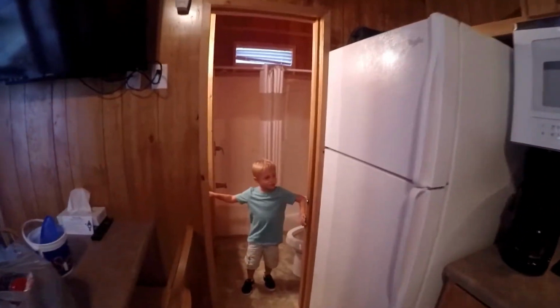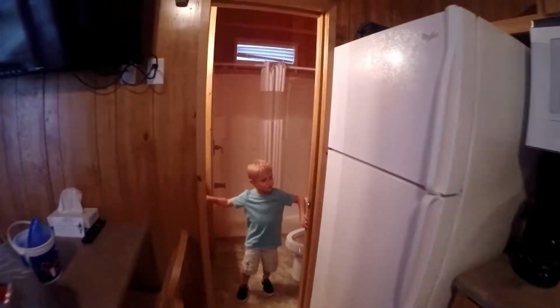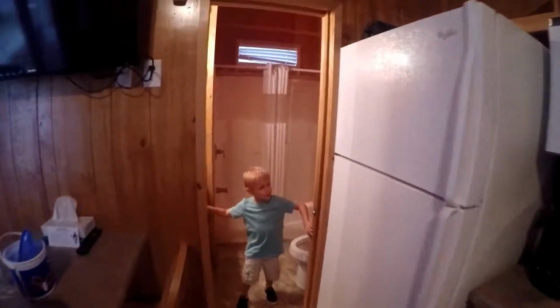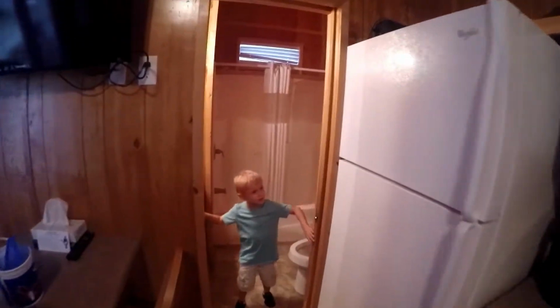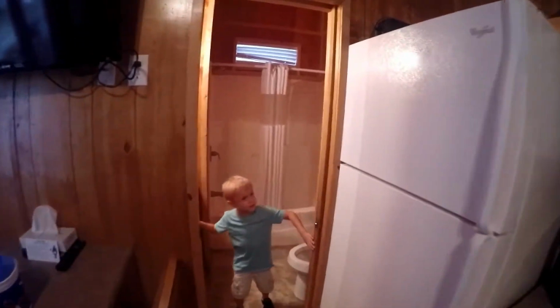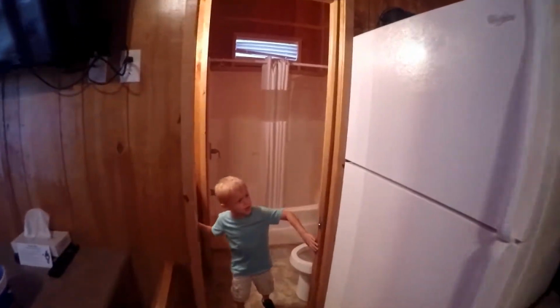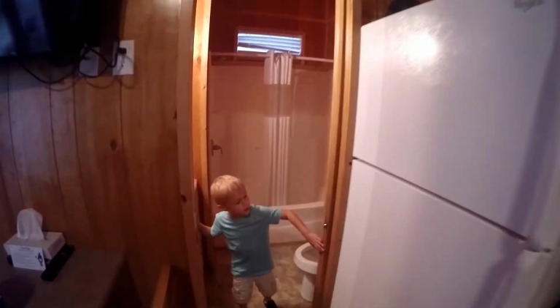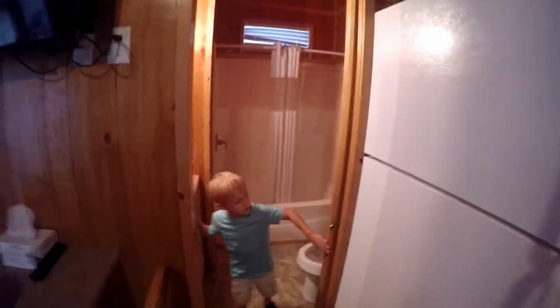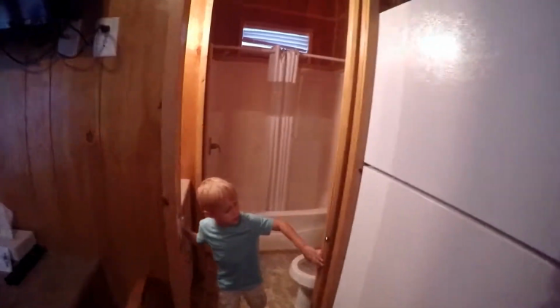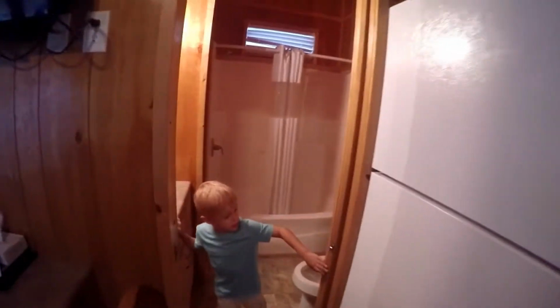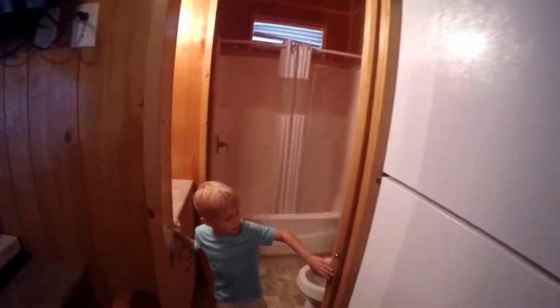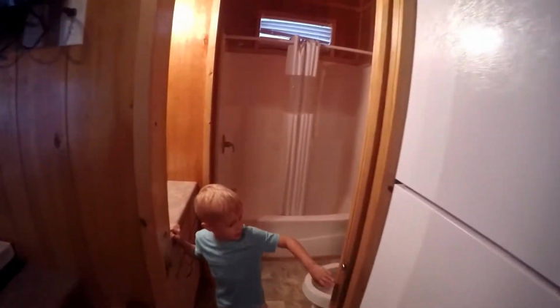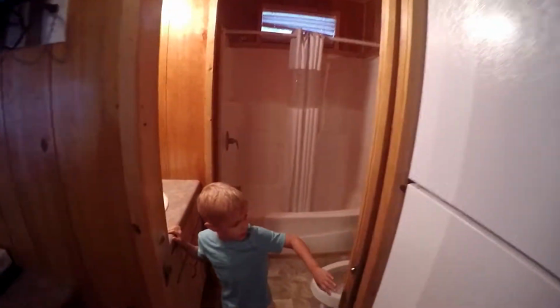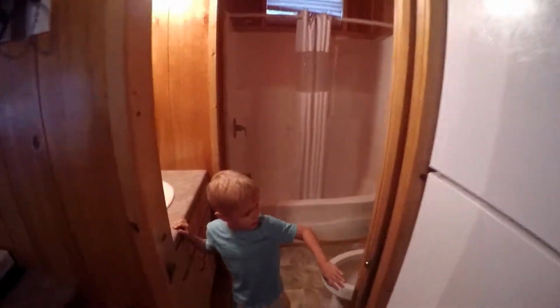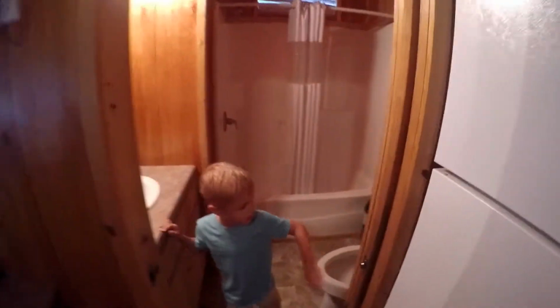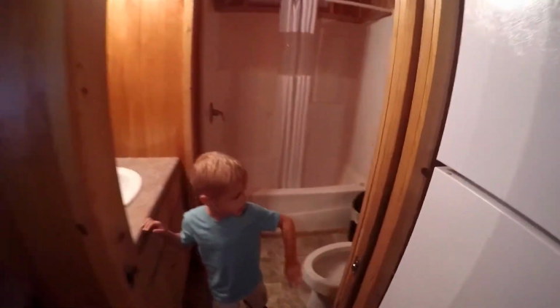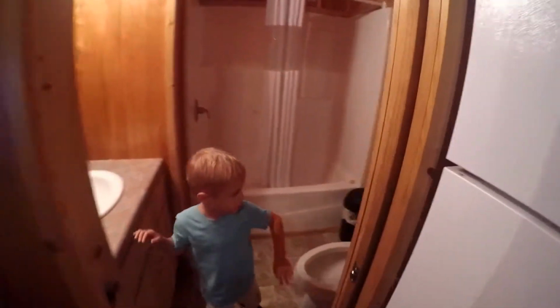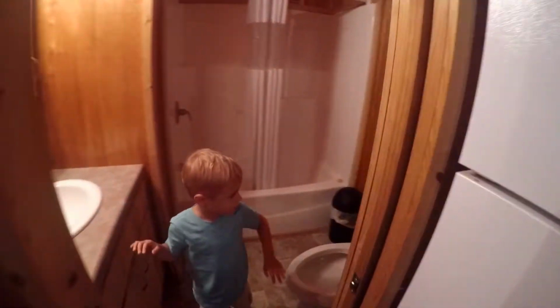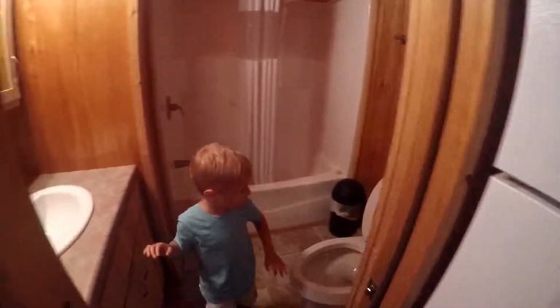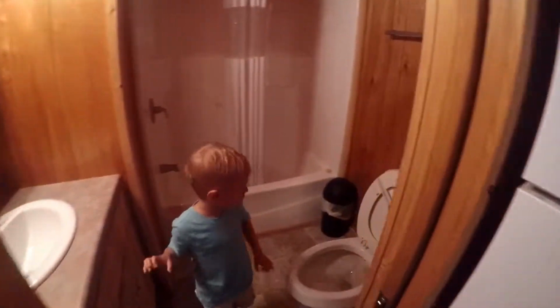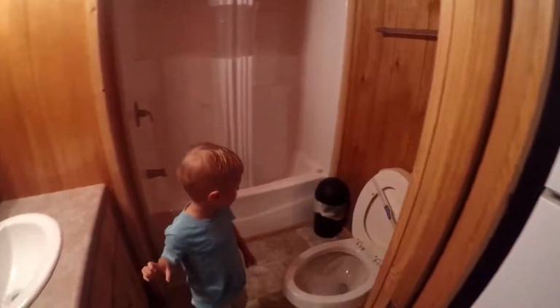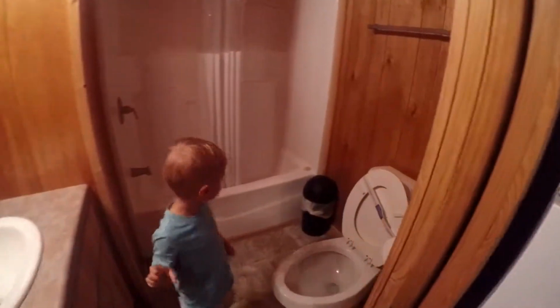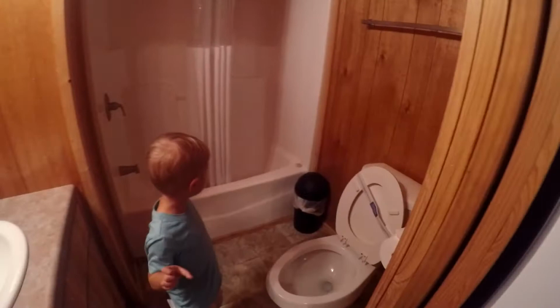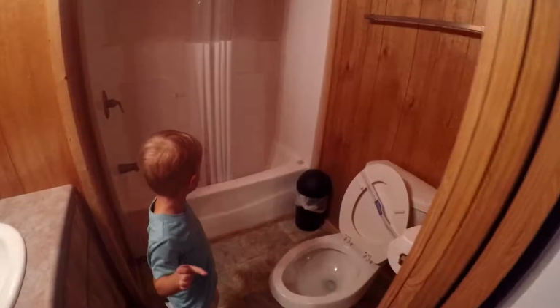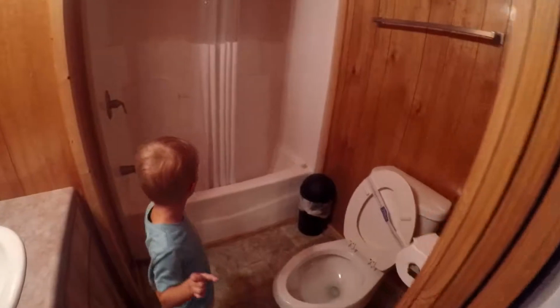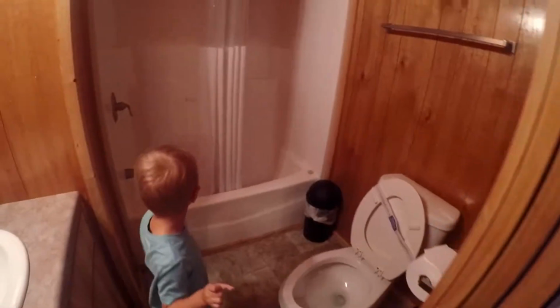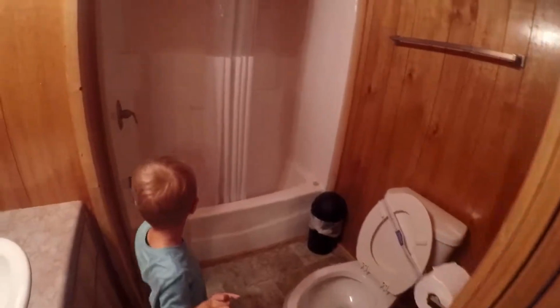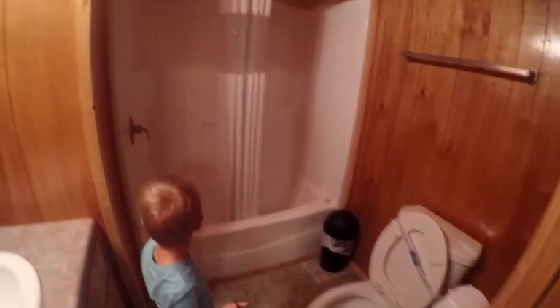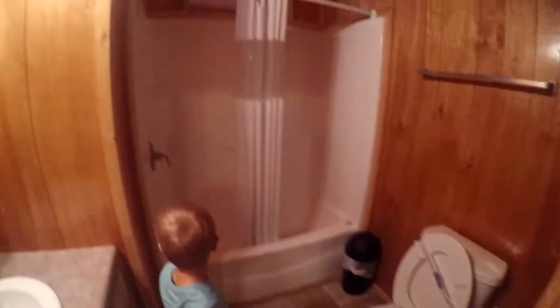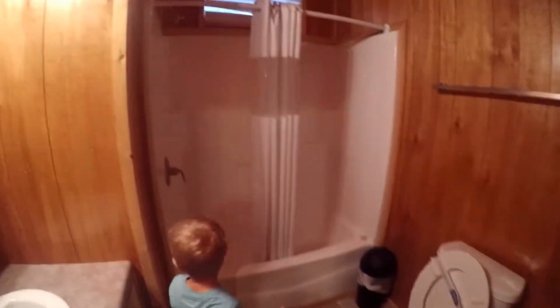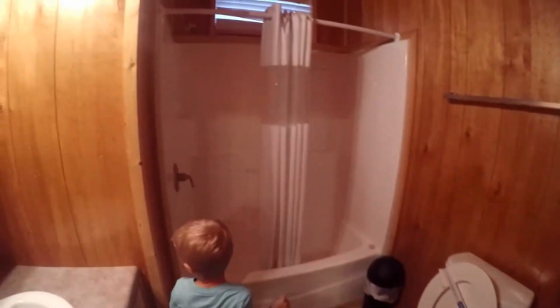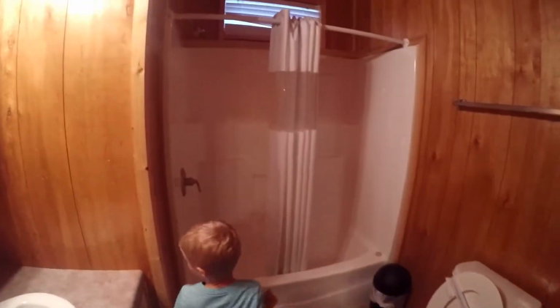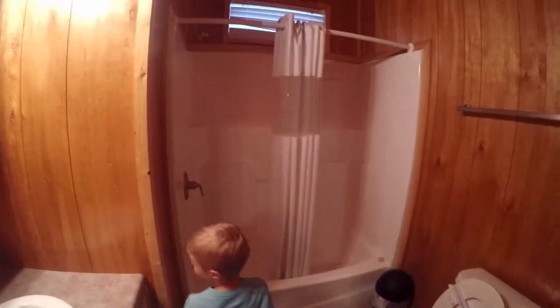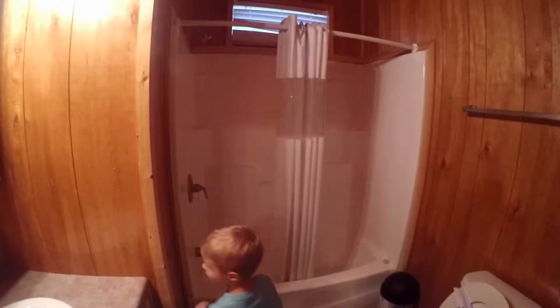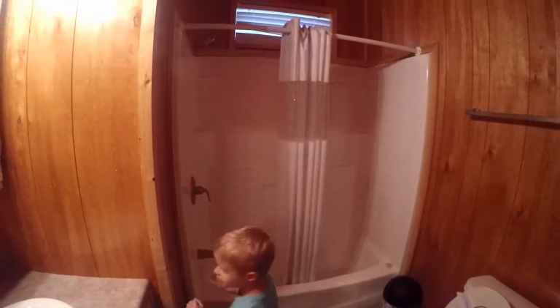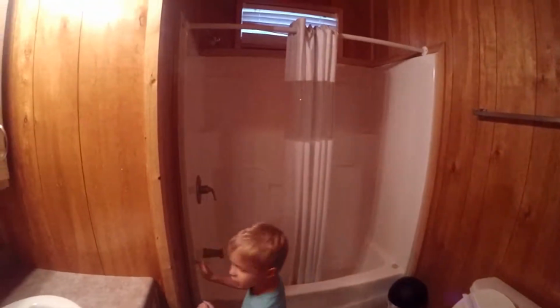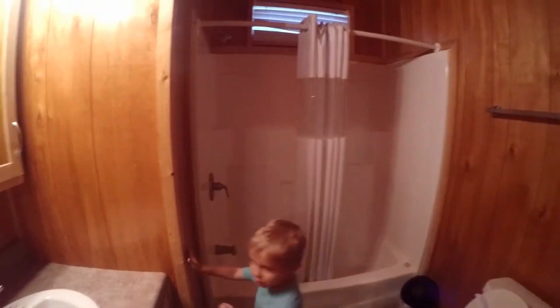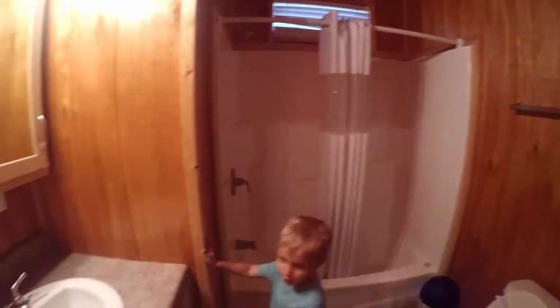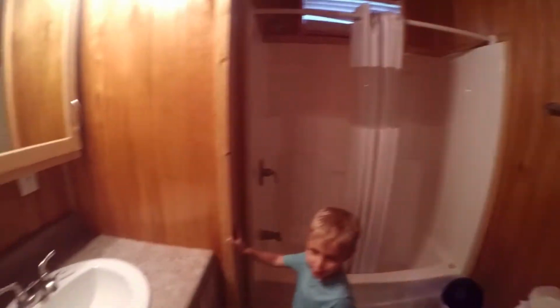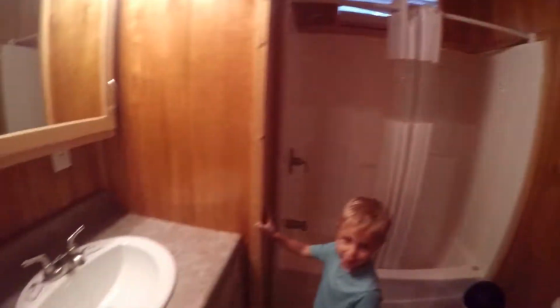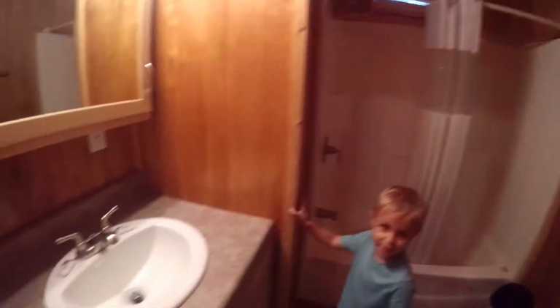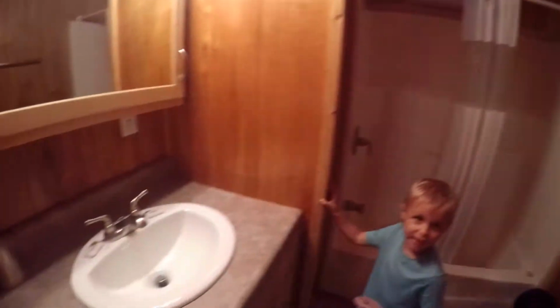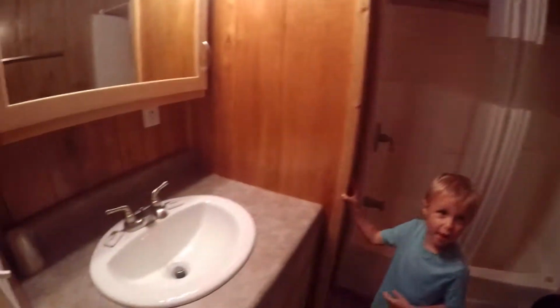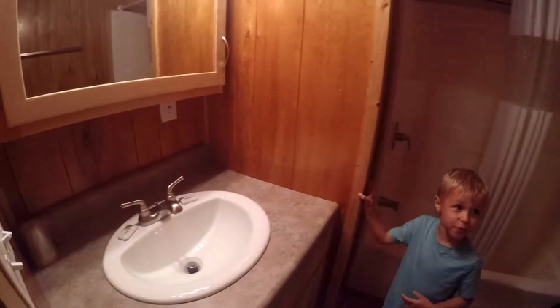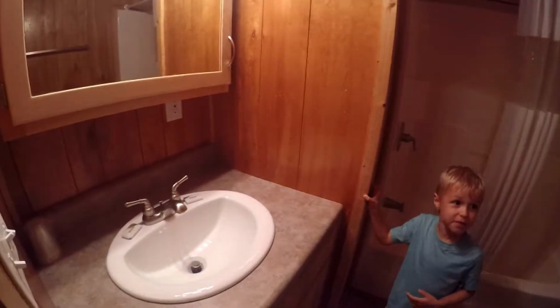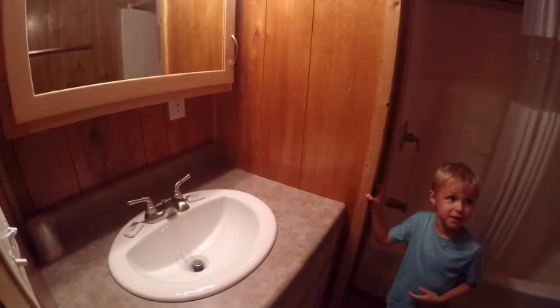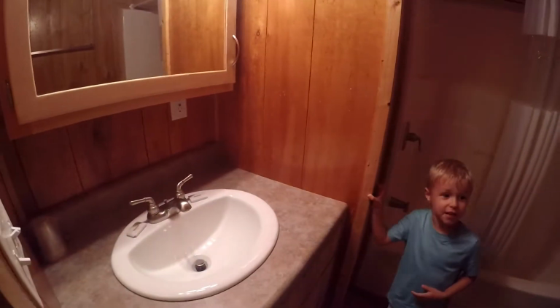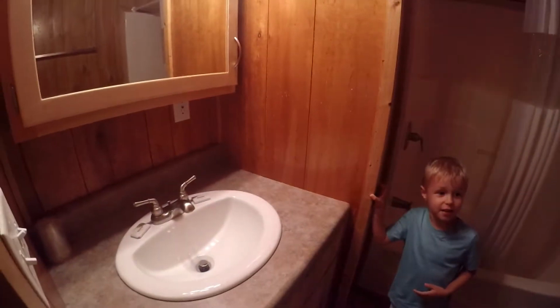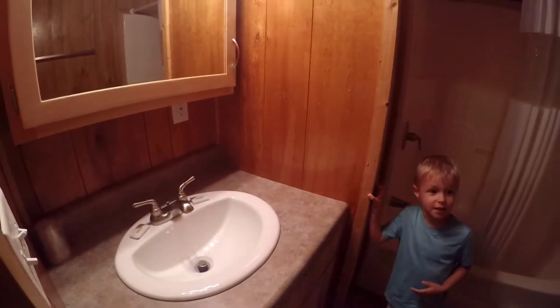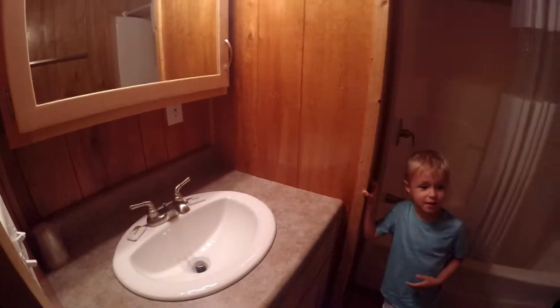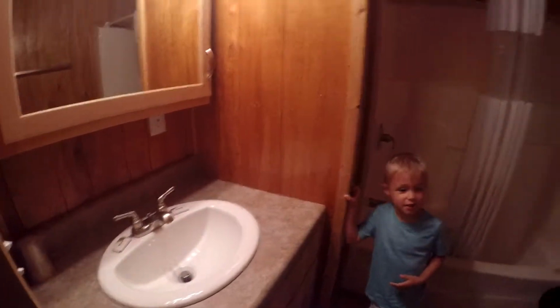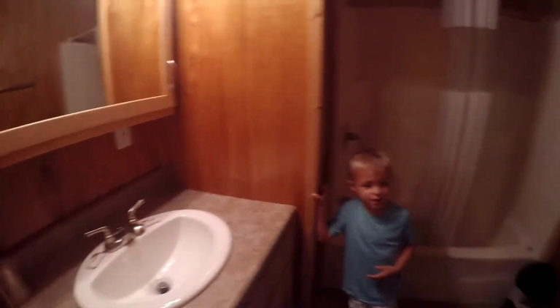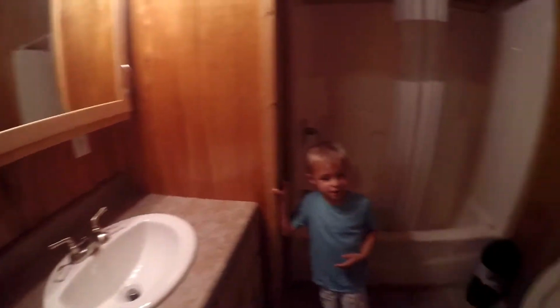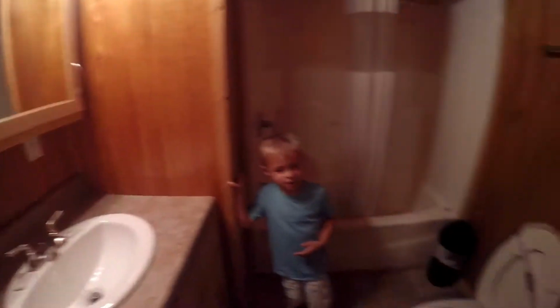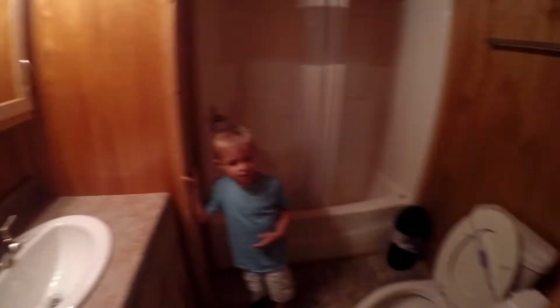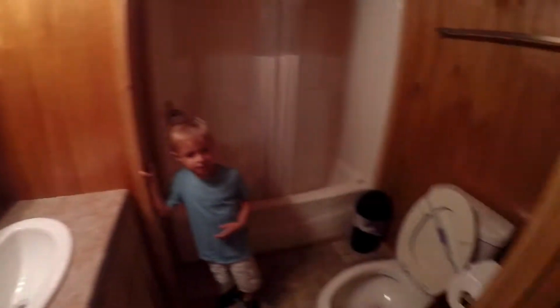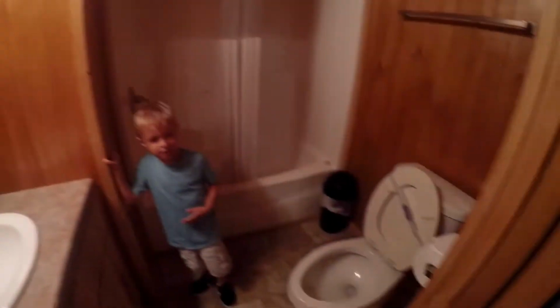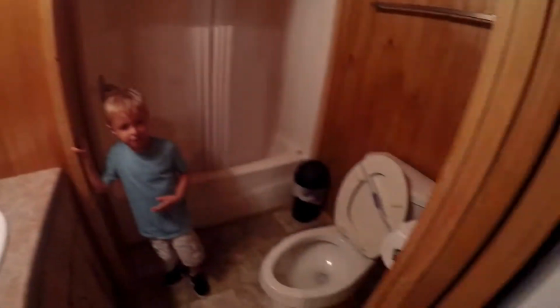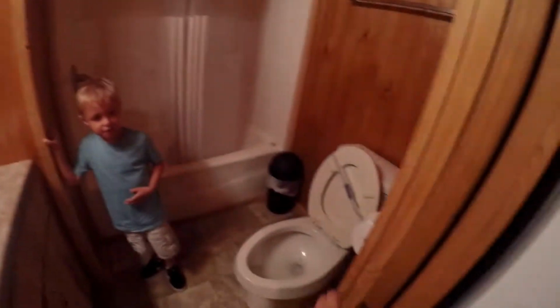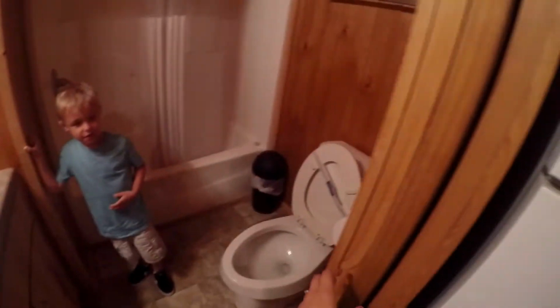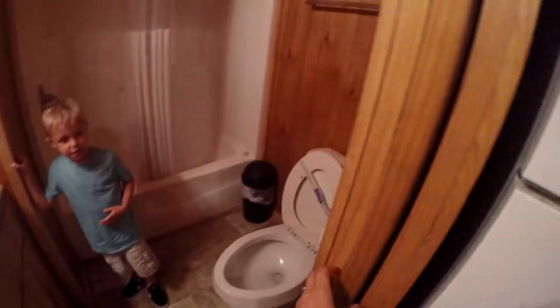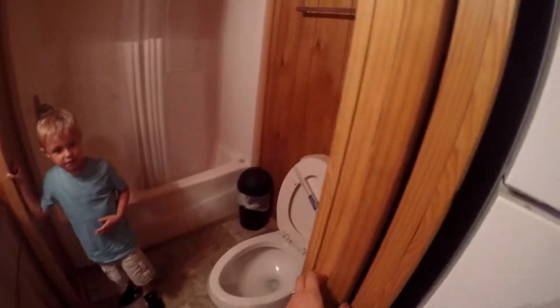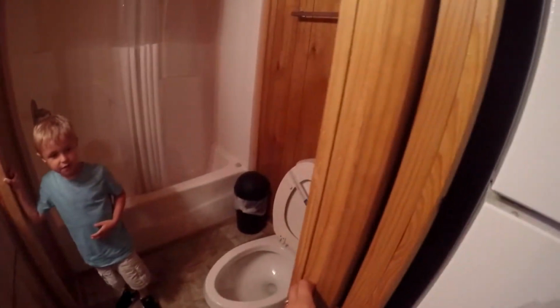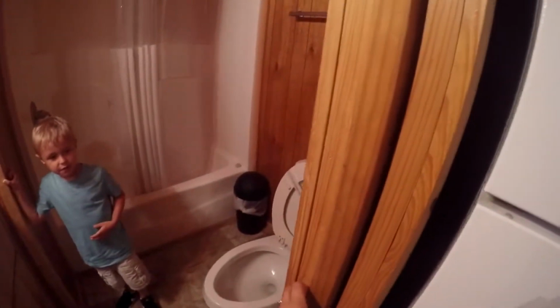Let me show the potty first. We have a toilet, a full size bath, and a sink. And they are pocket doors.